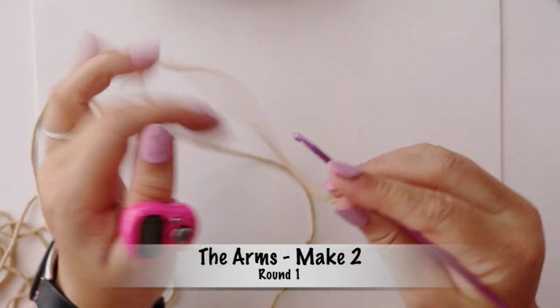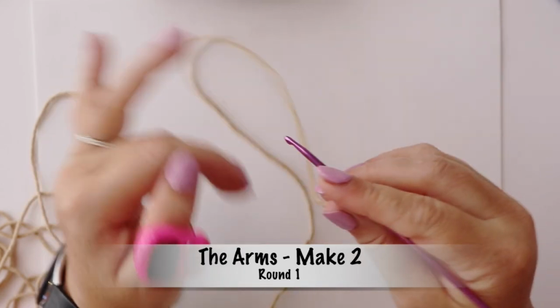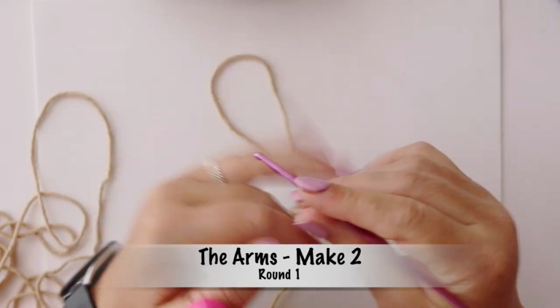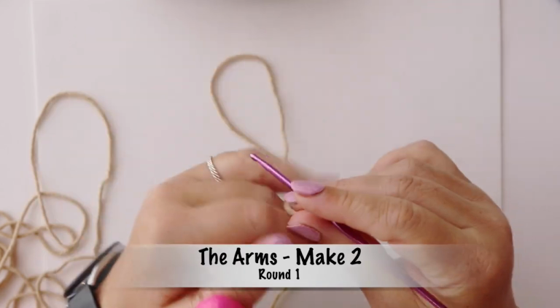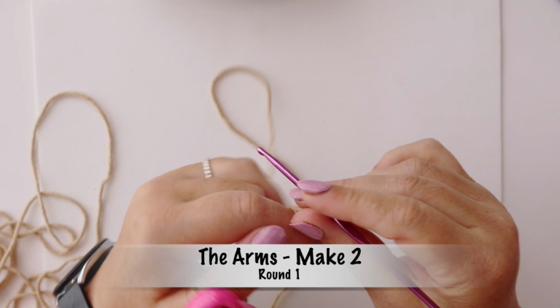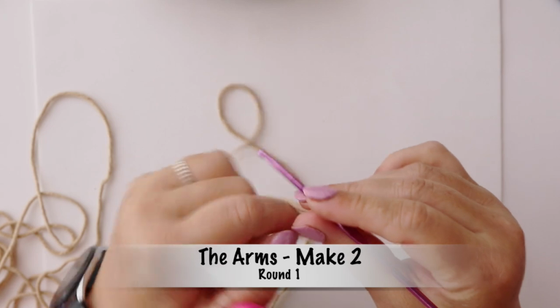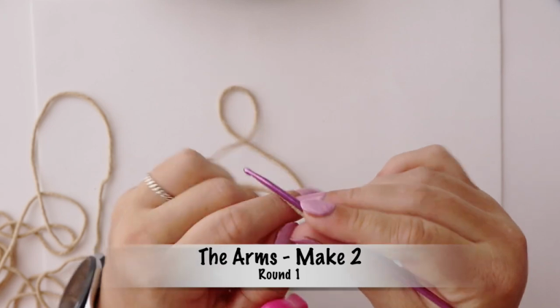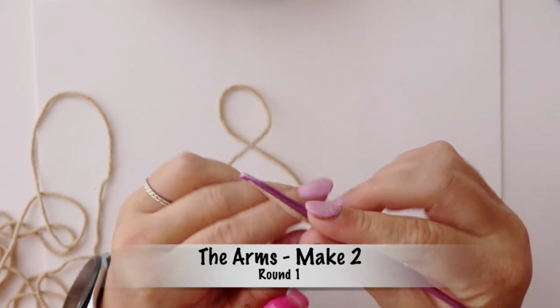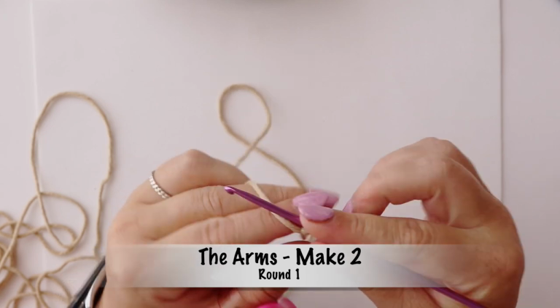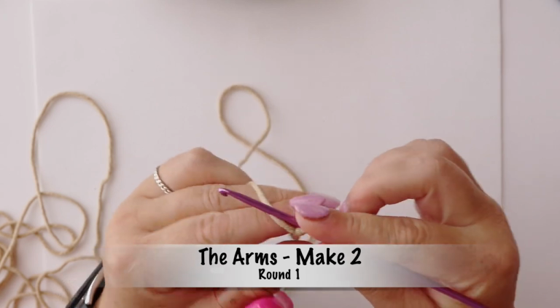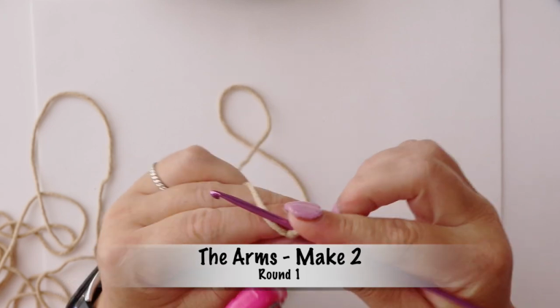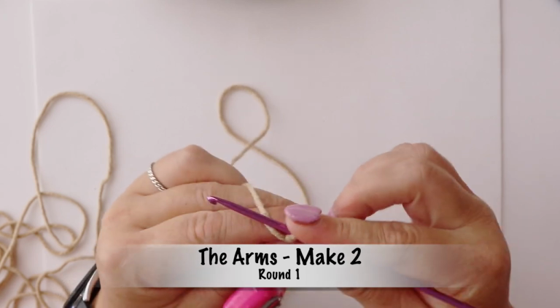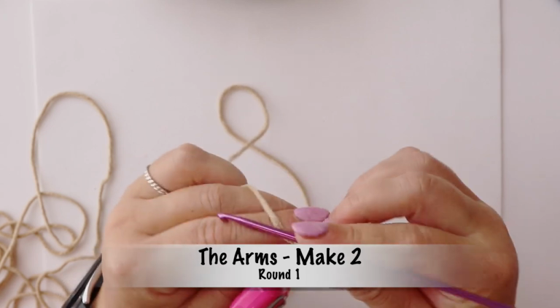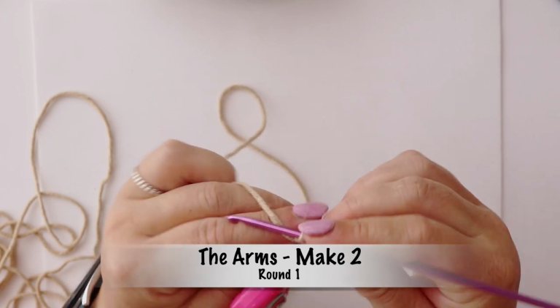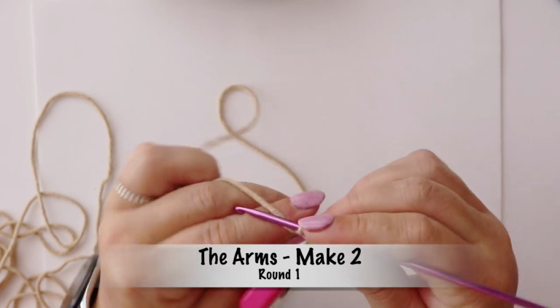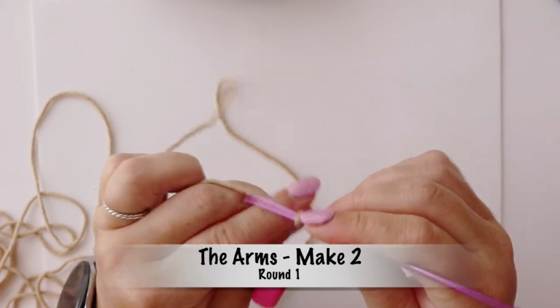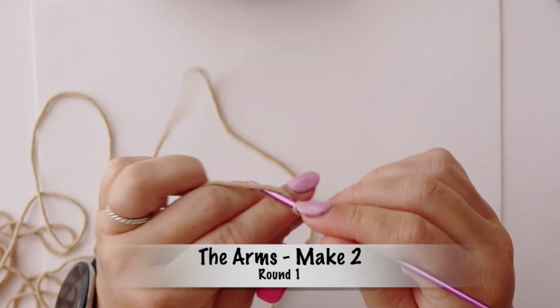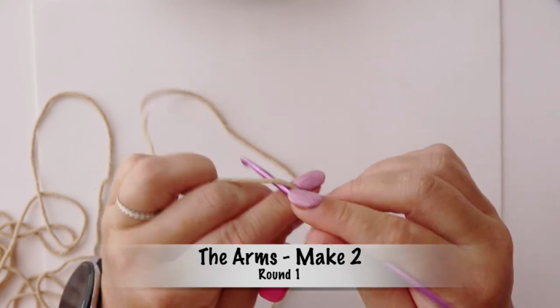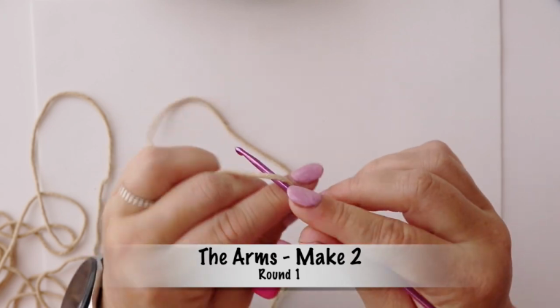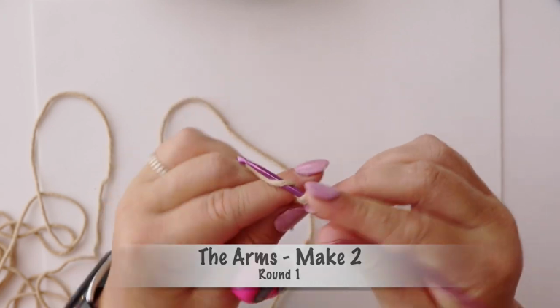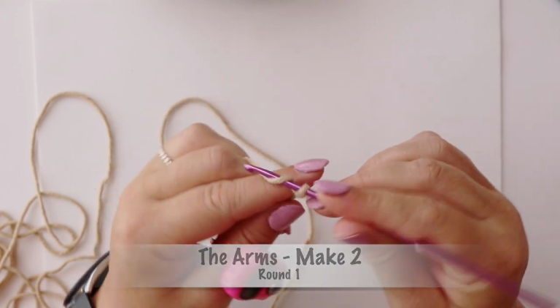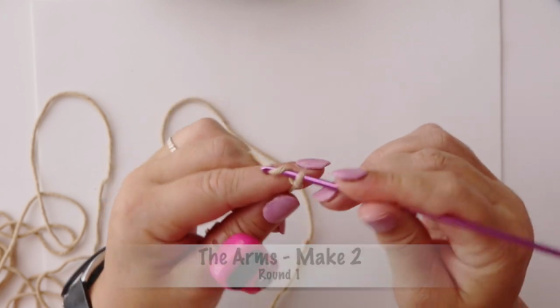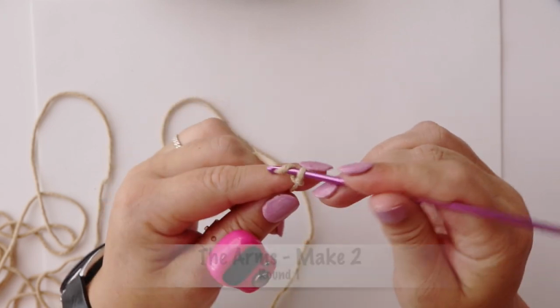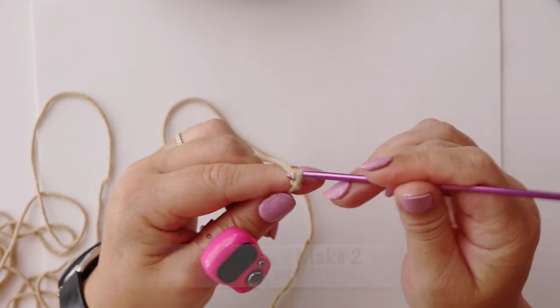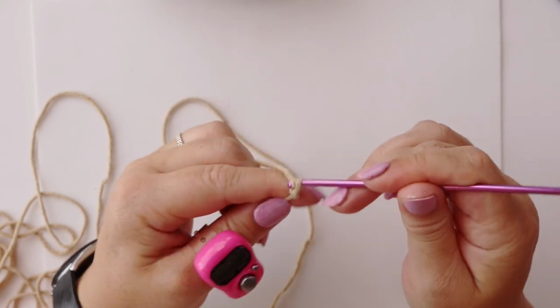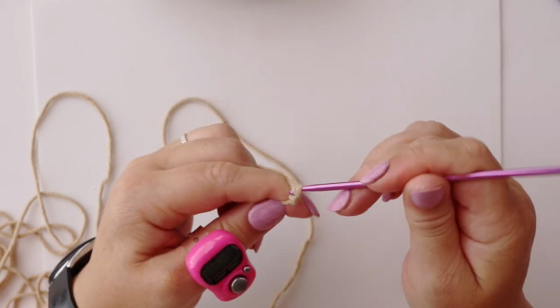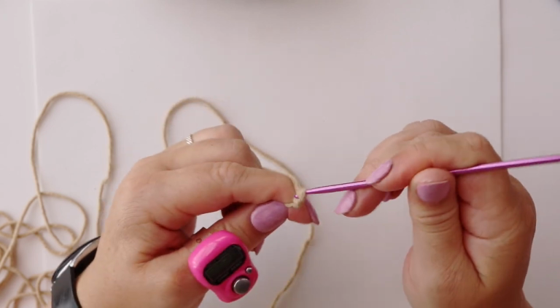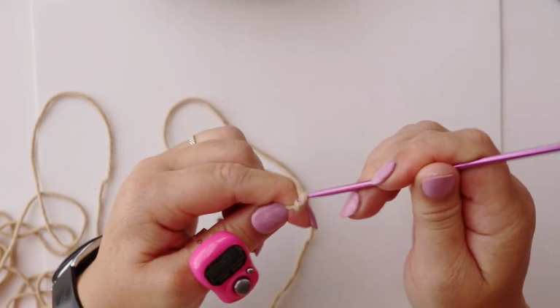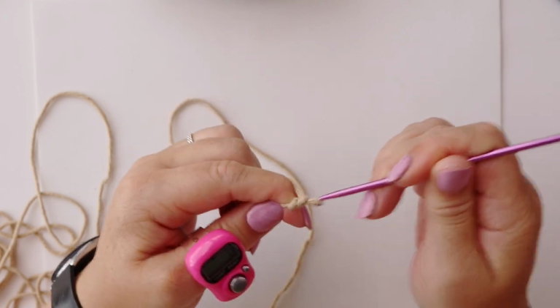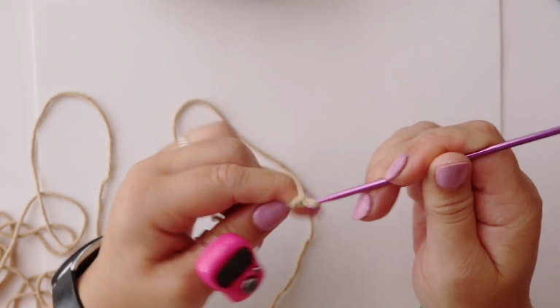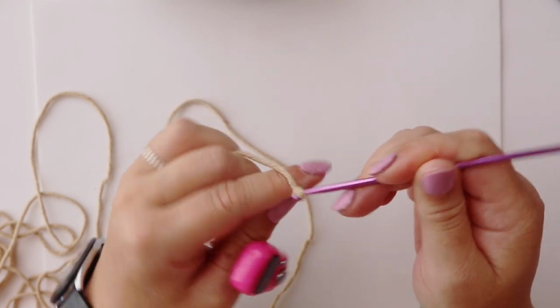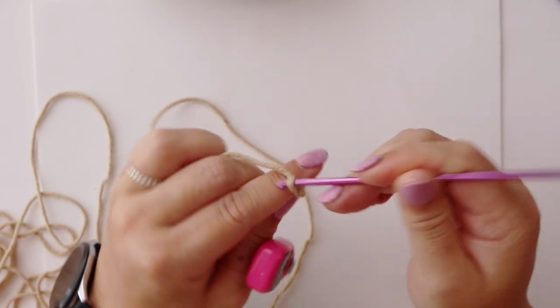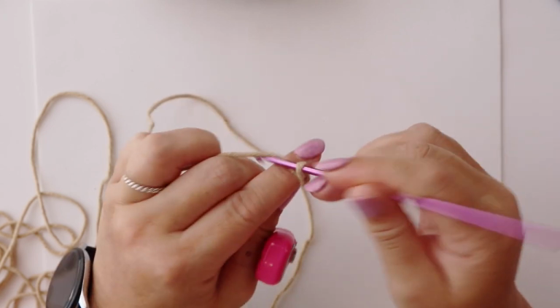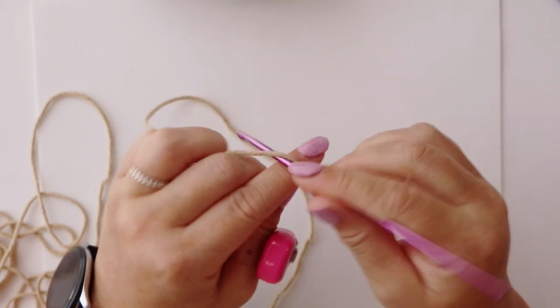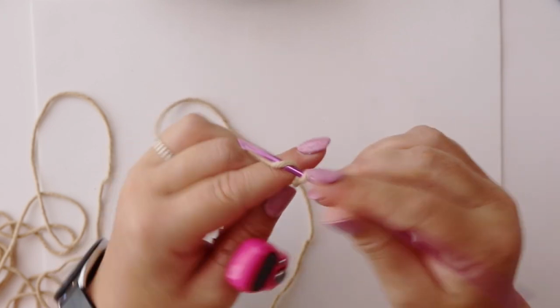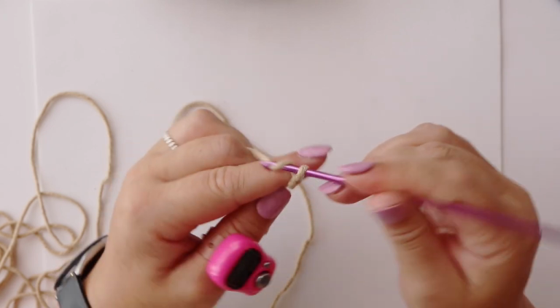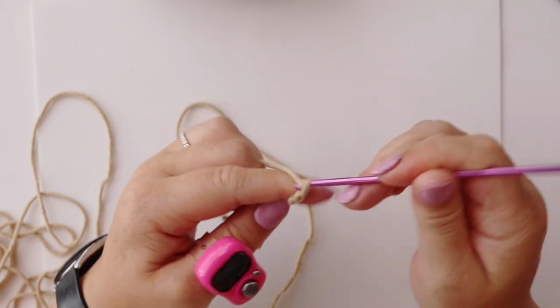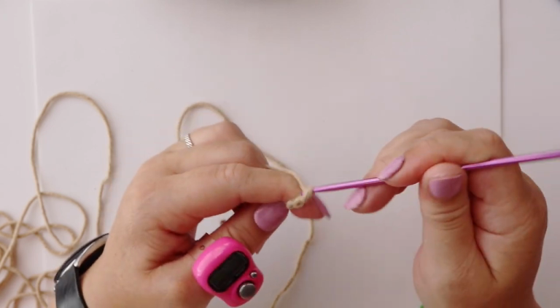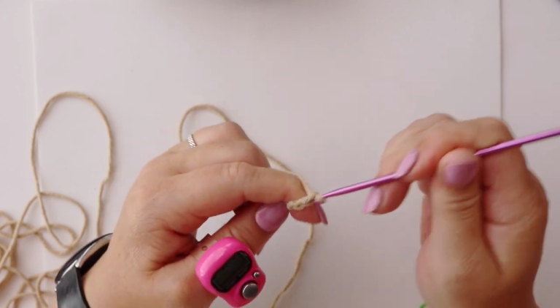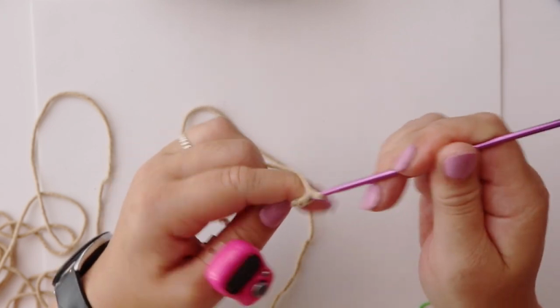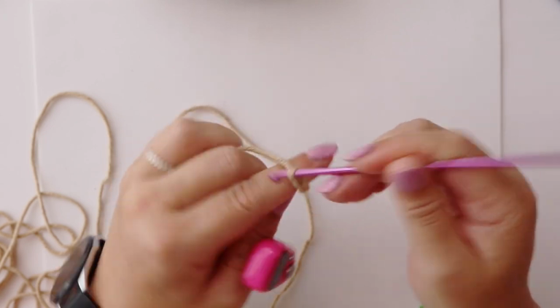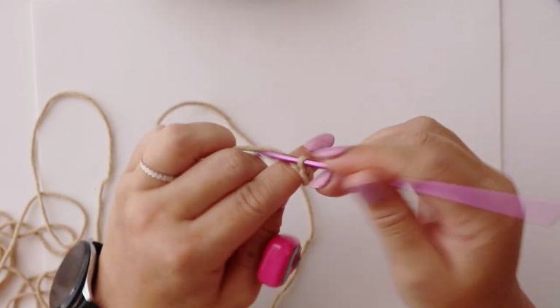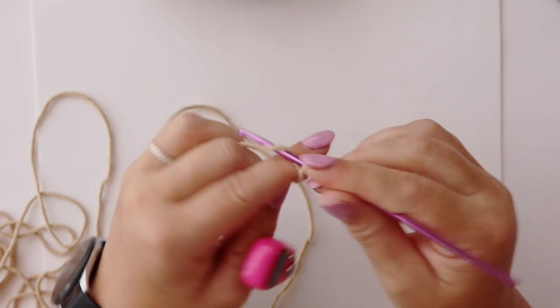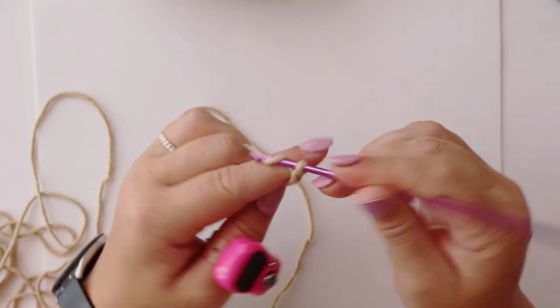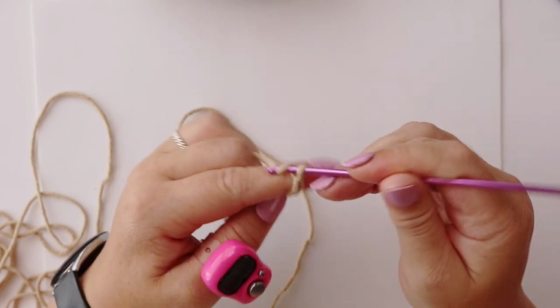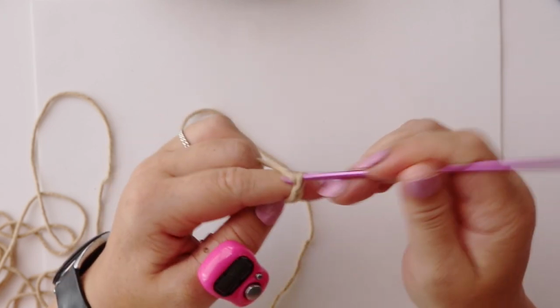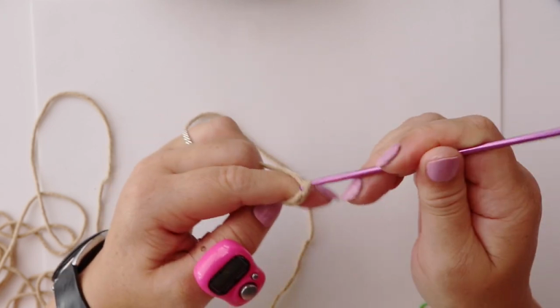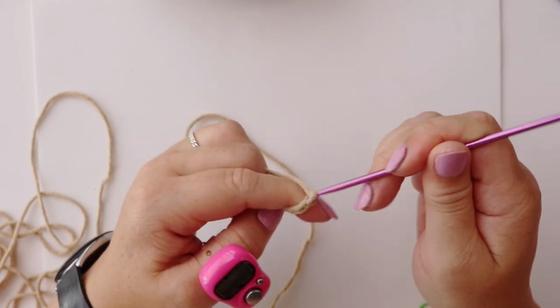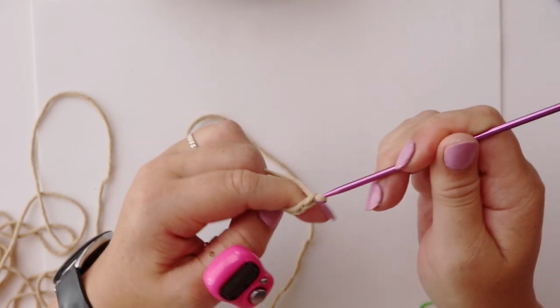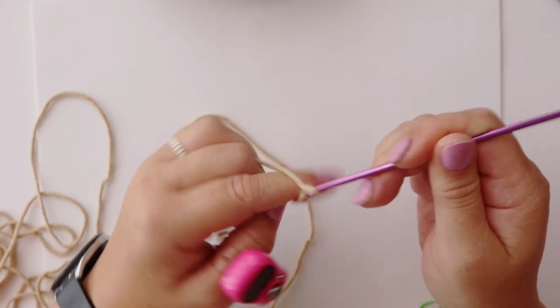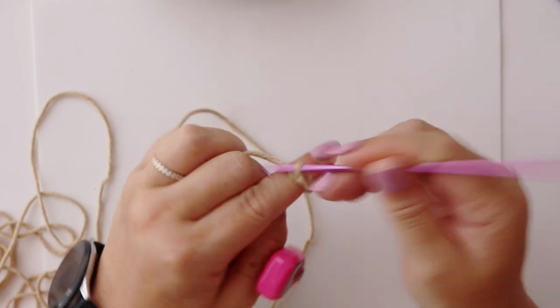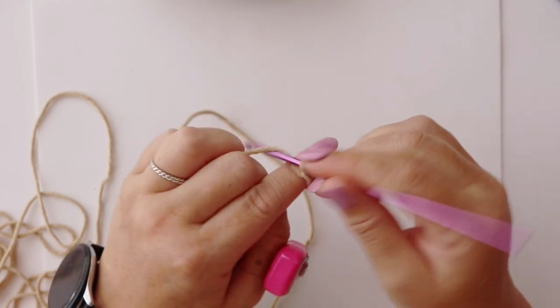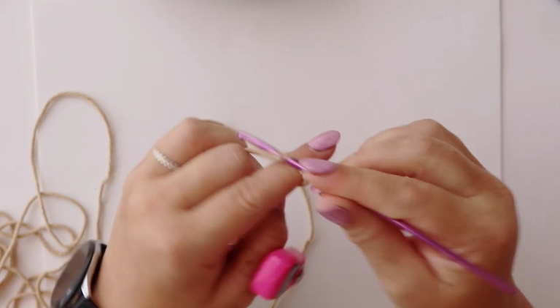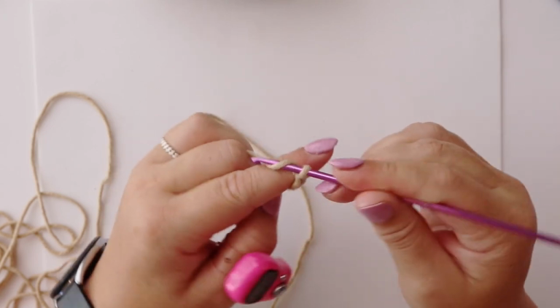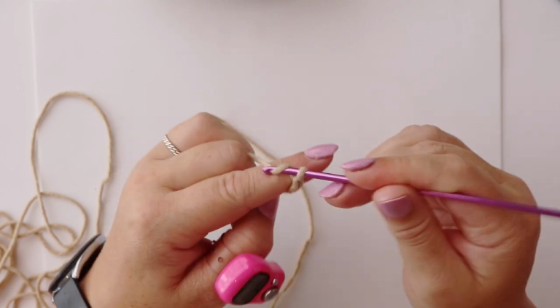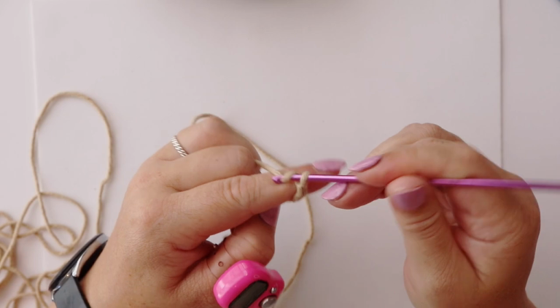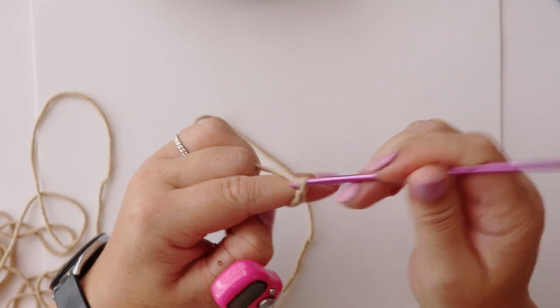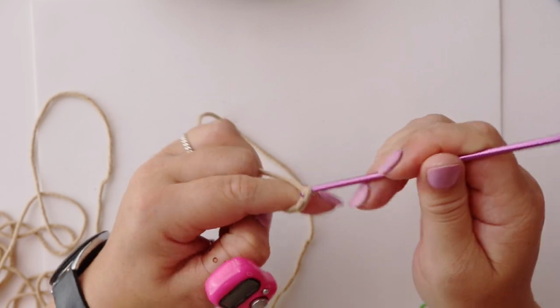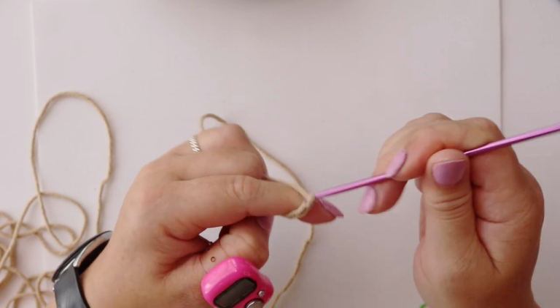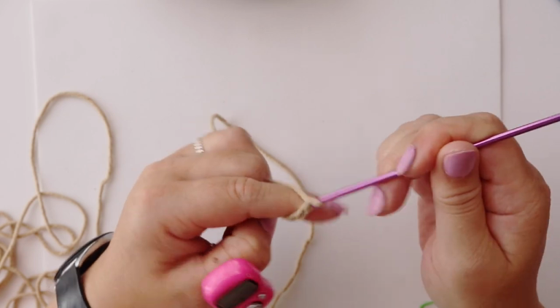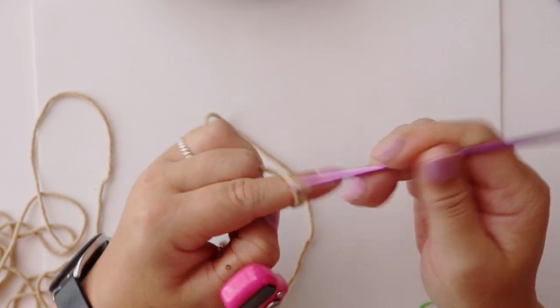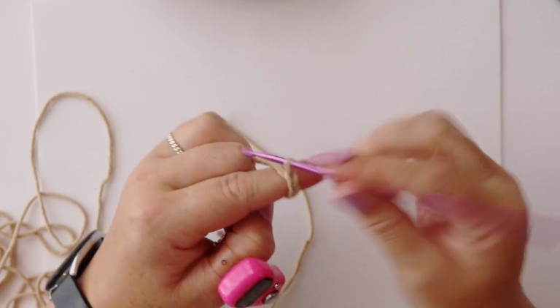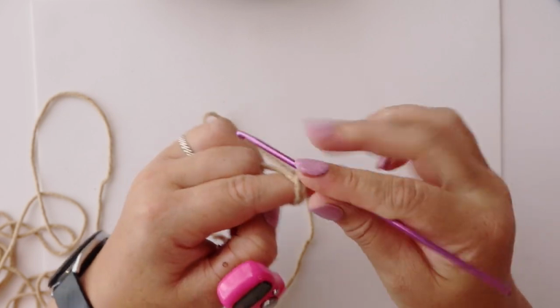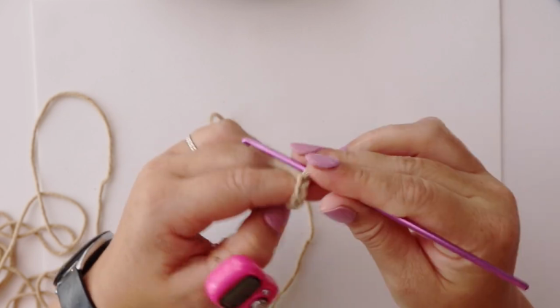We will then chain four — that's one, two, three, four.